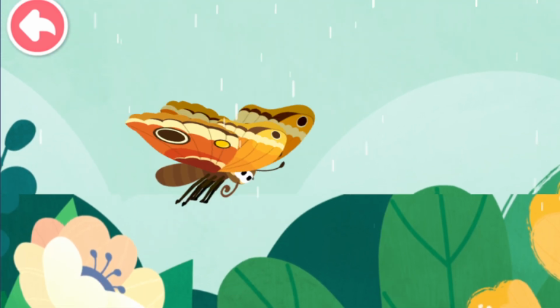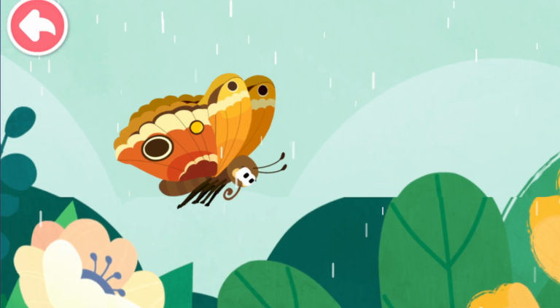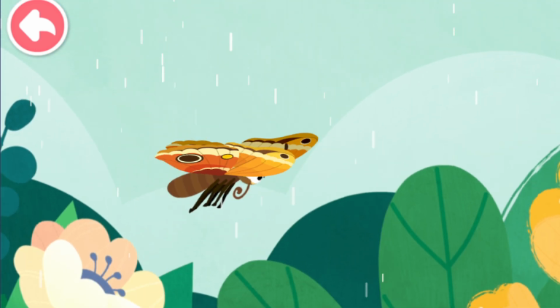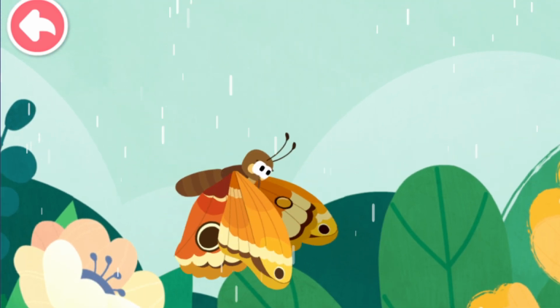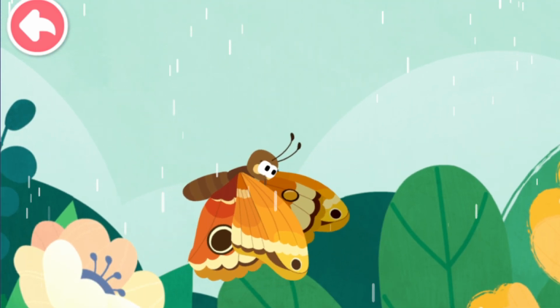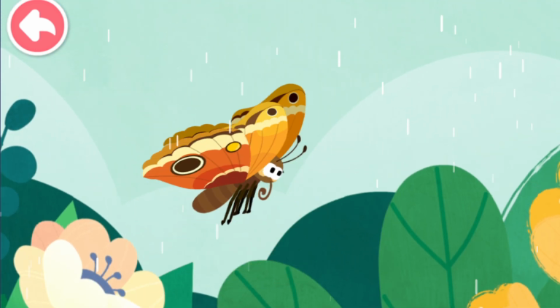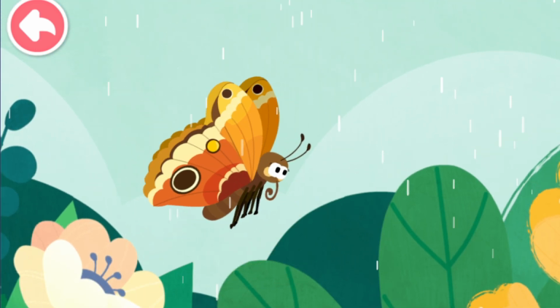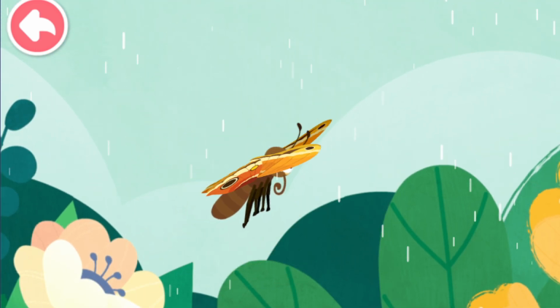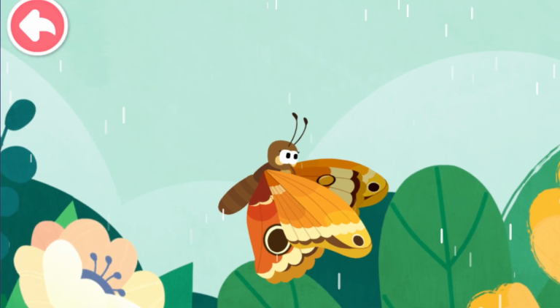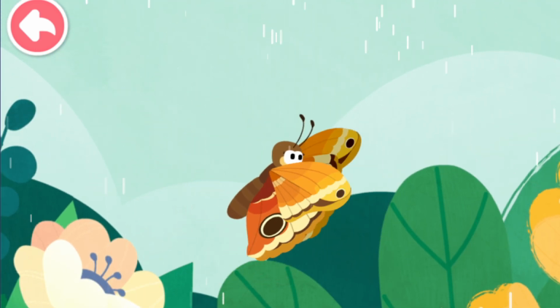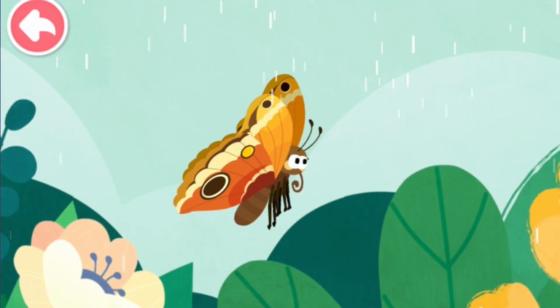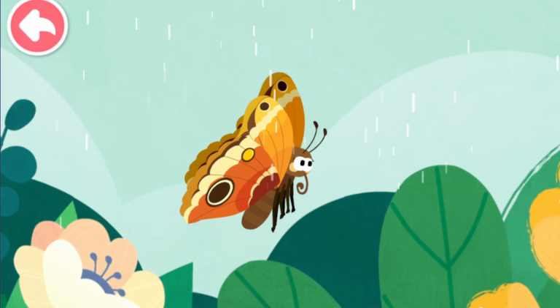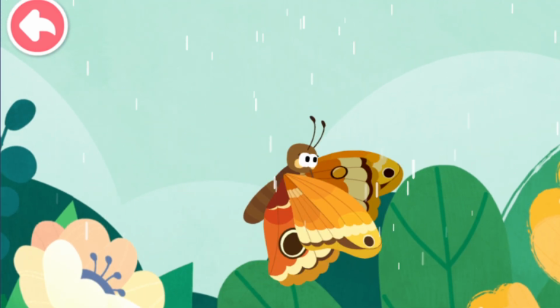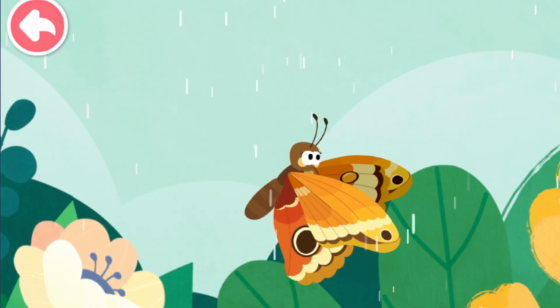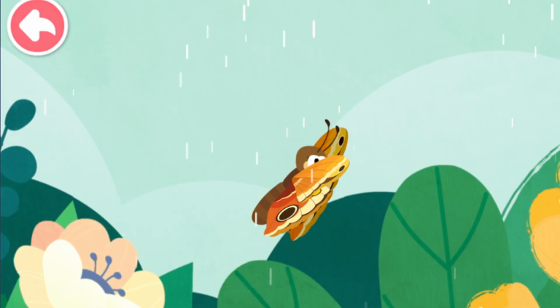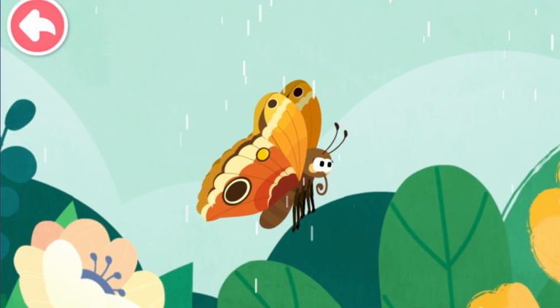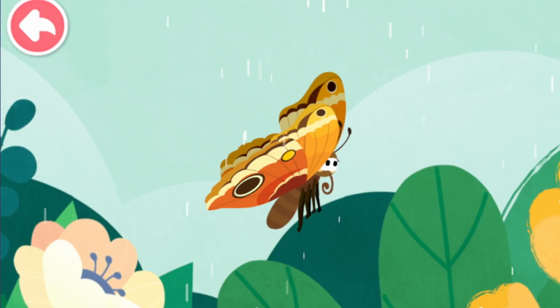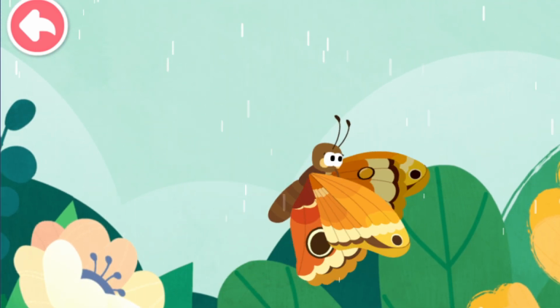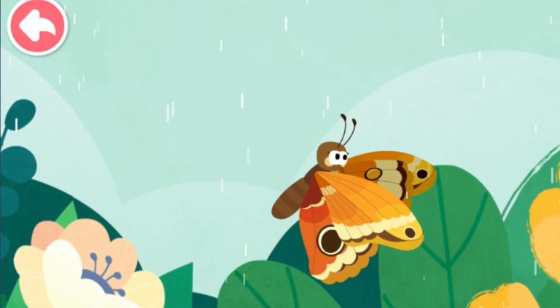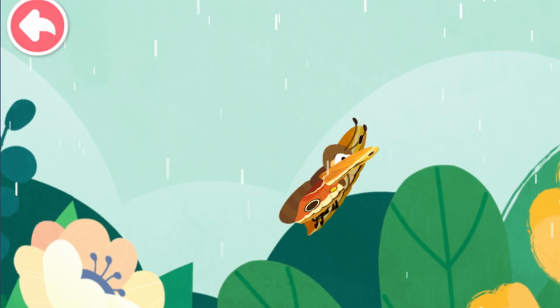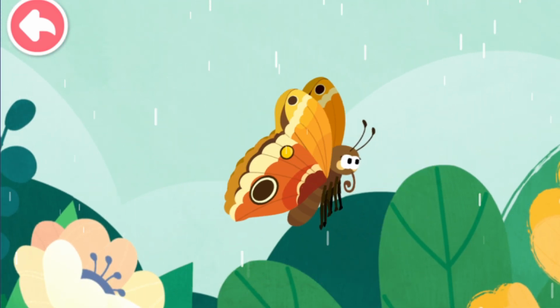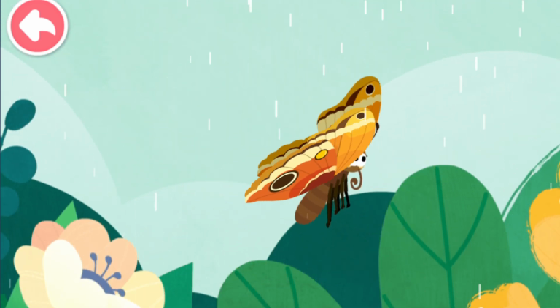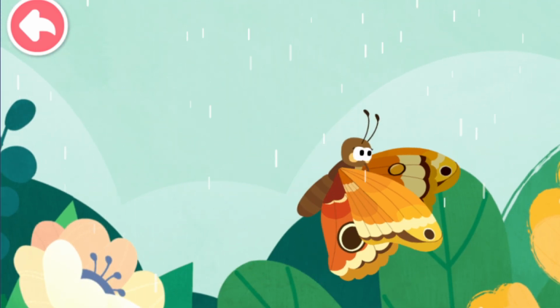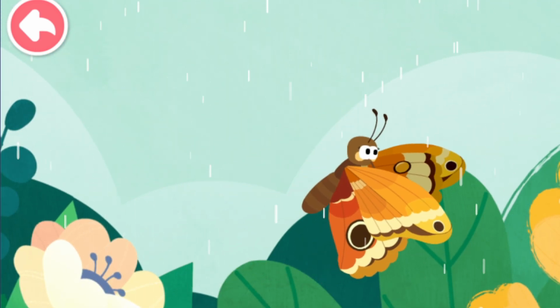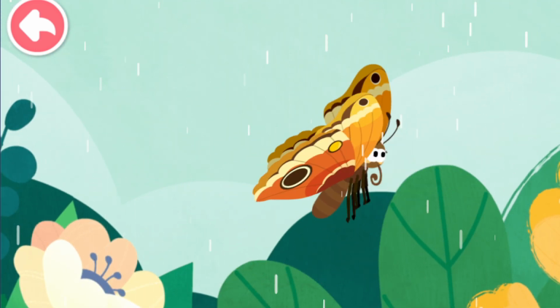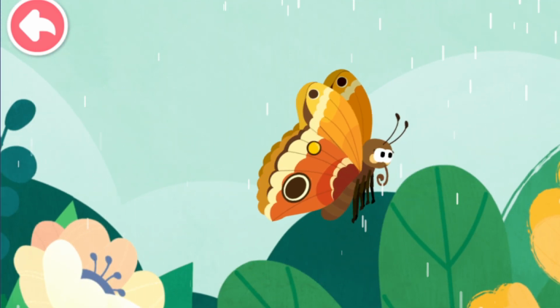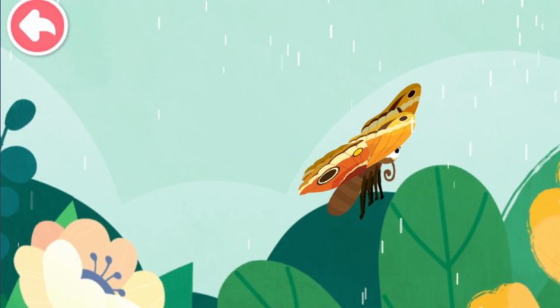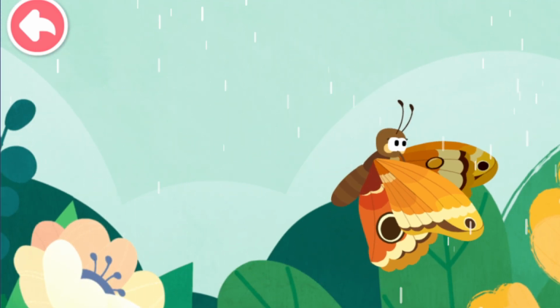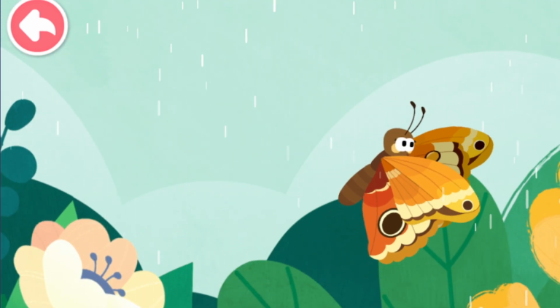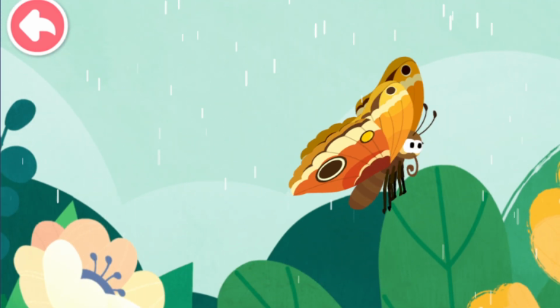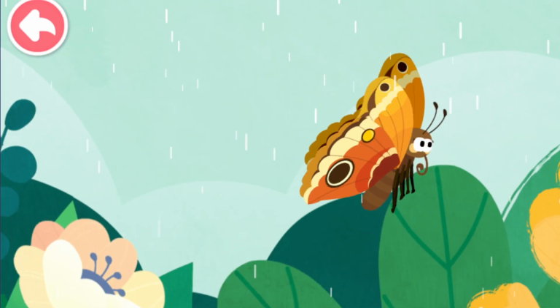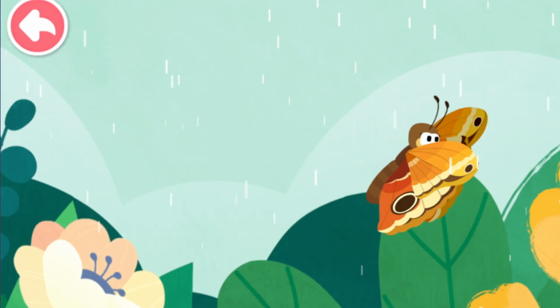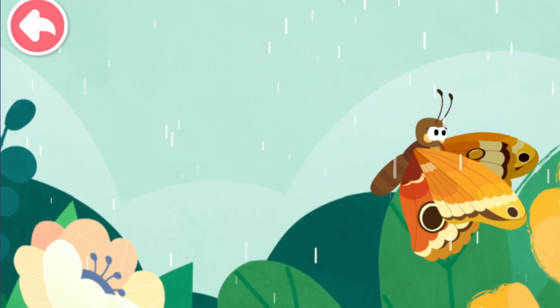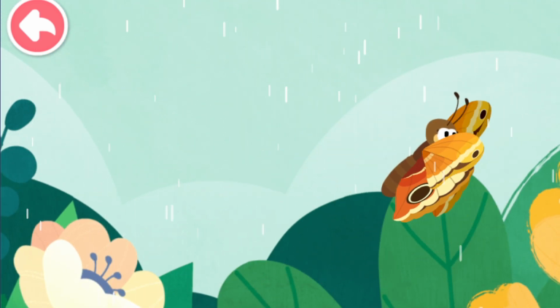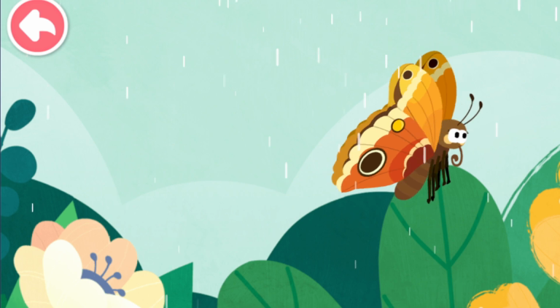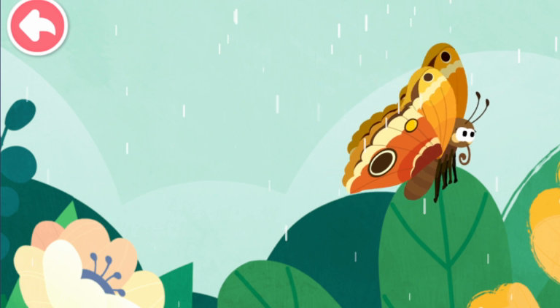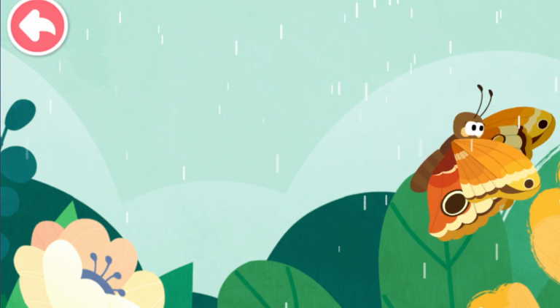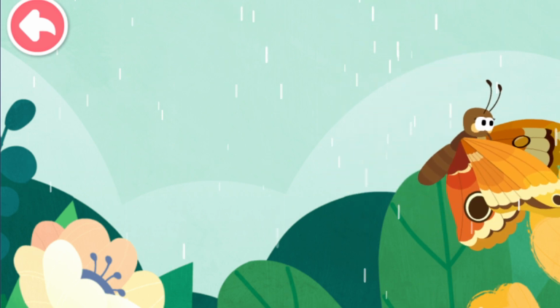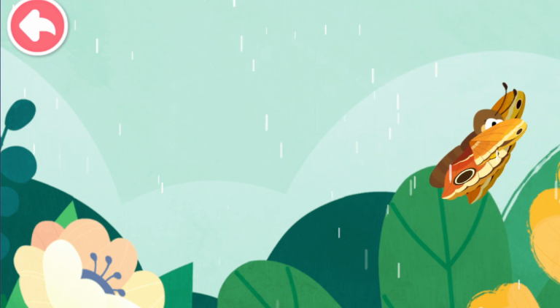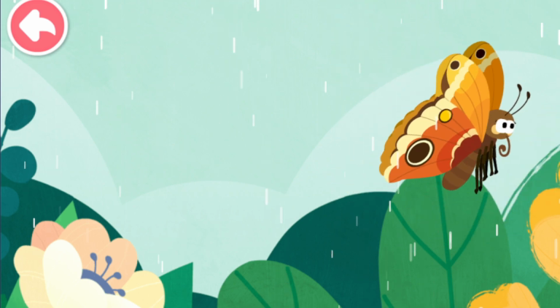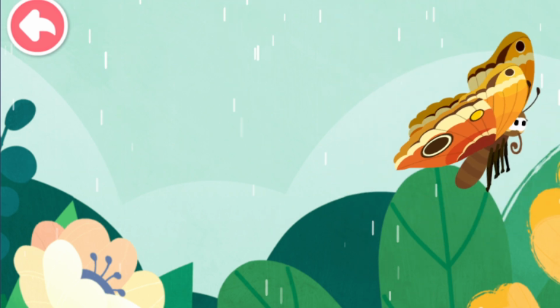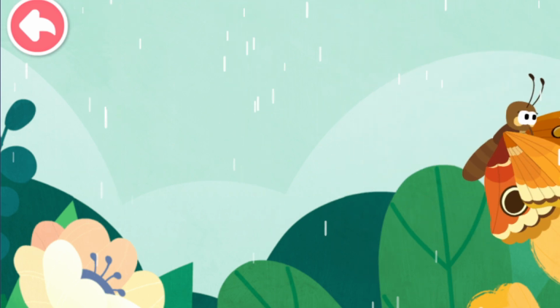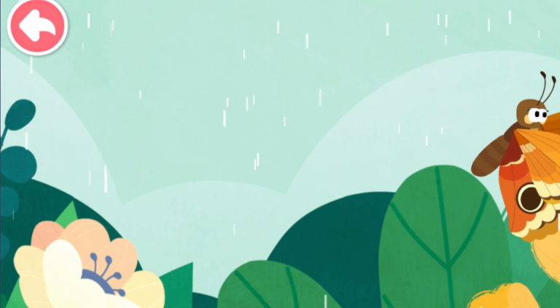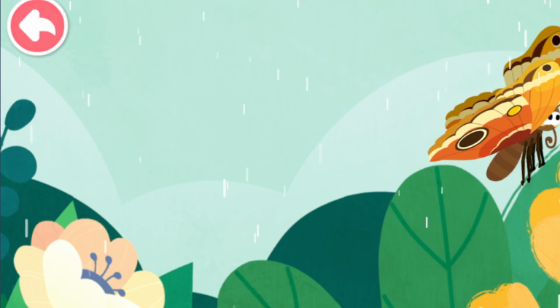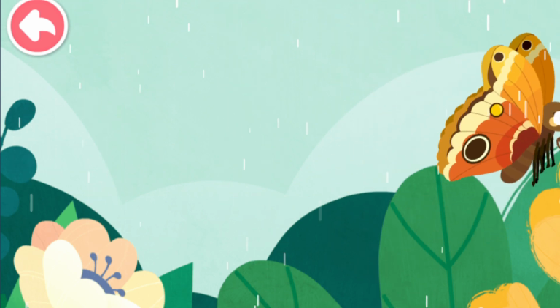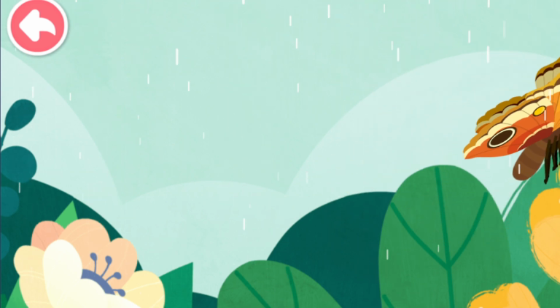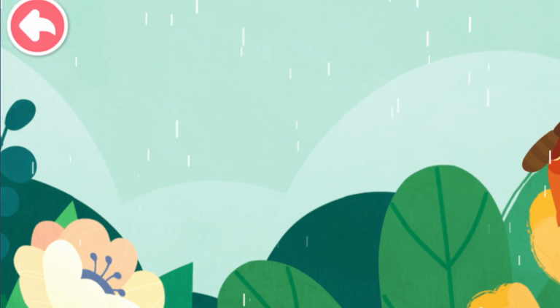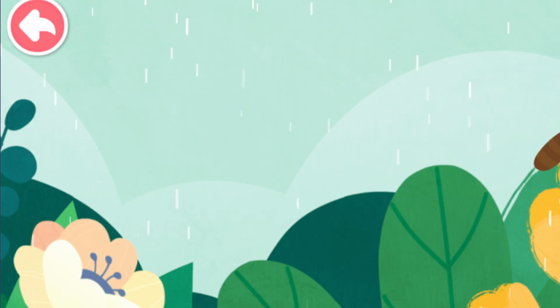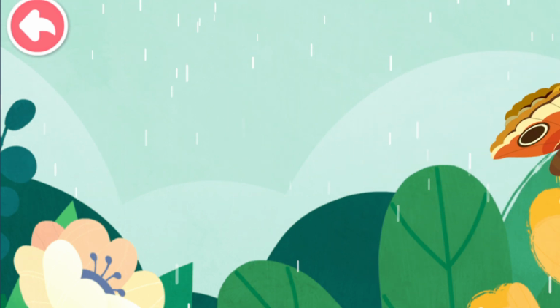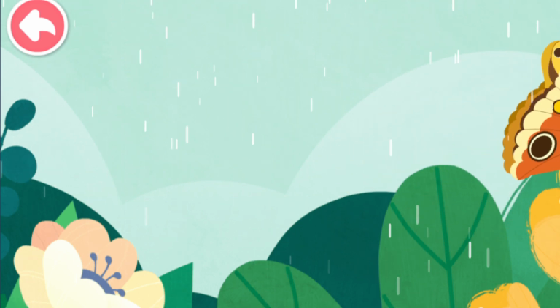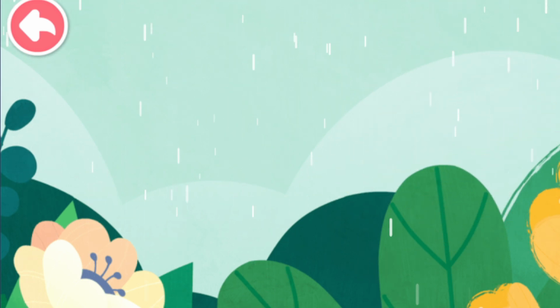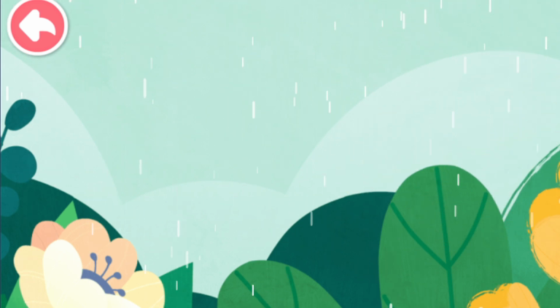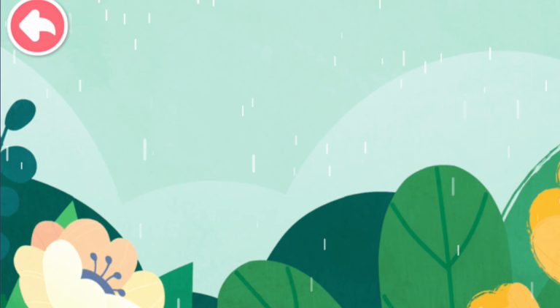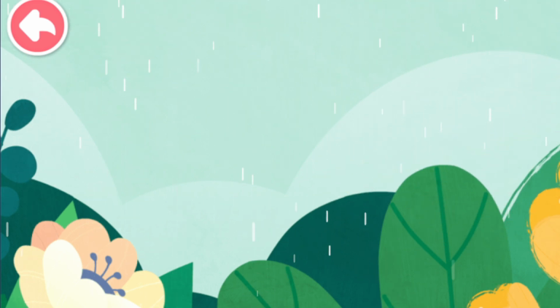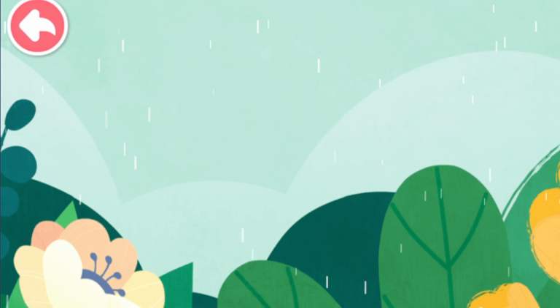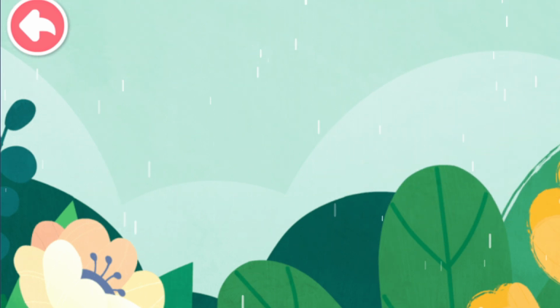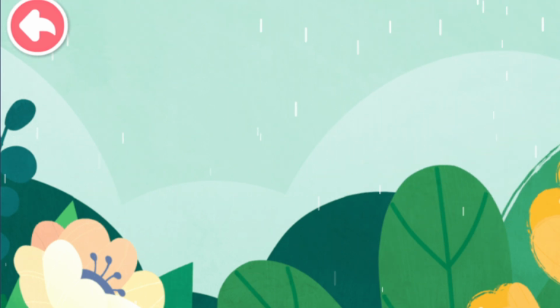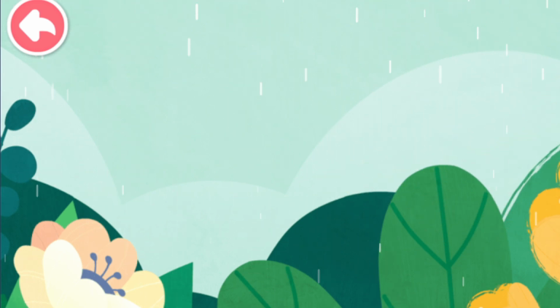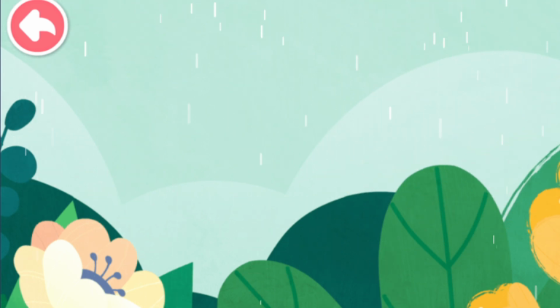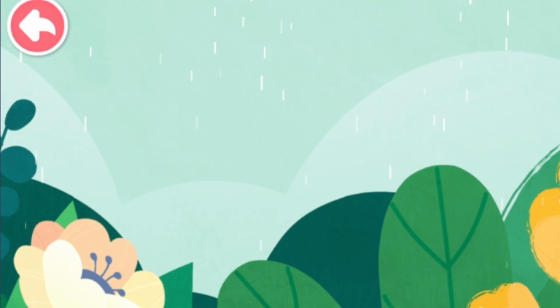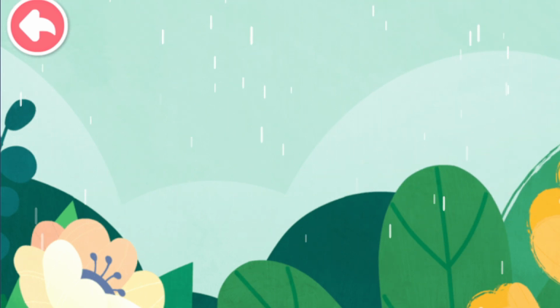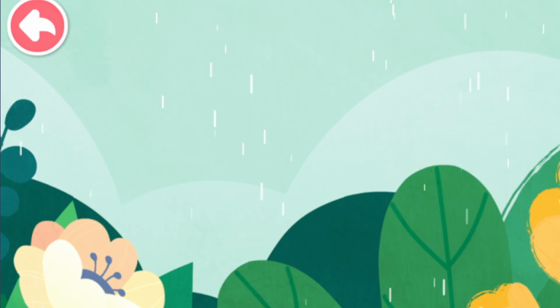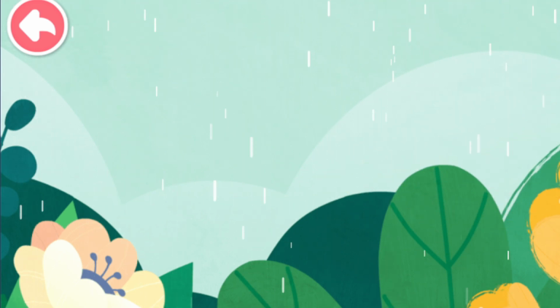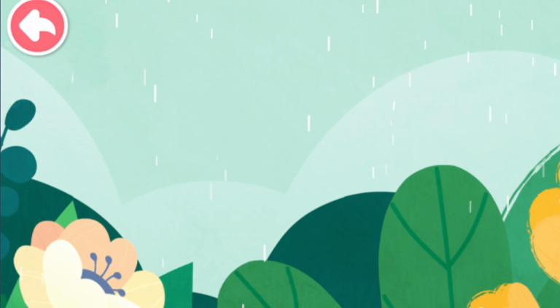These scales serve as a little raincoat for a butterfly, so that it can fly even when it rains.